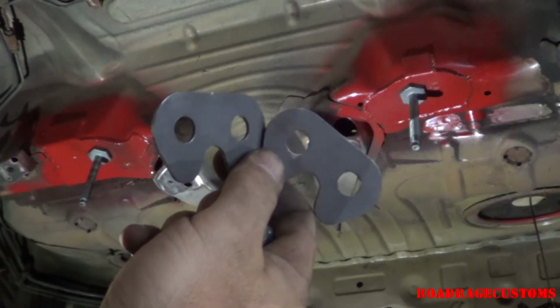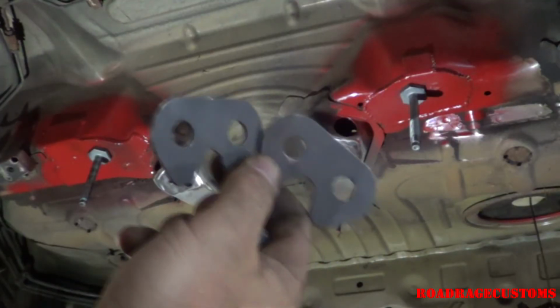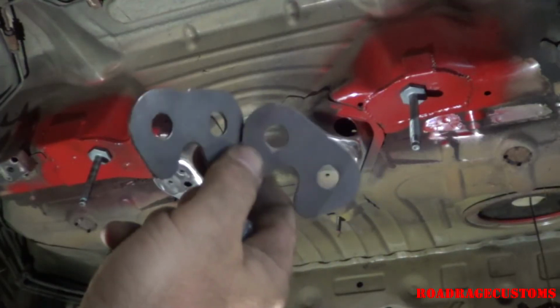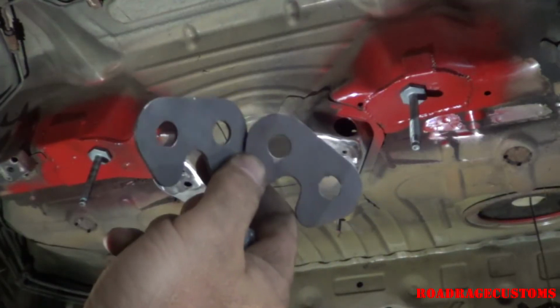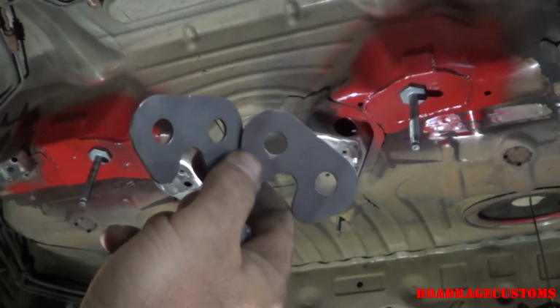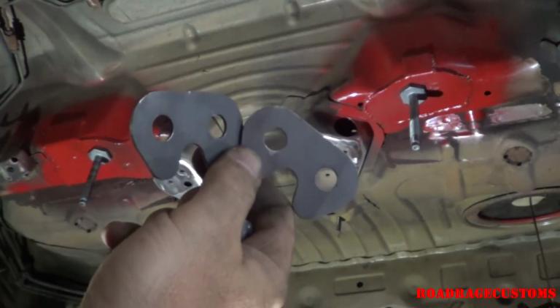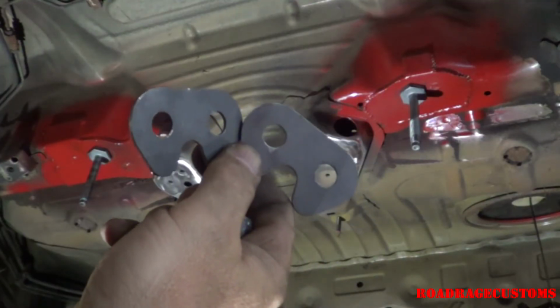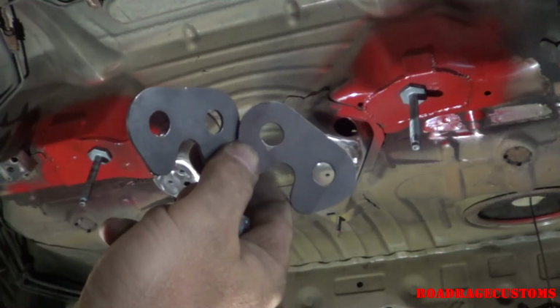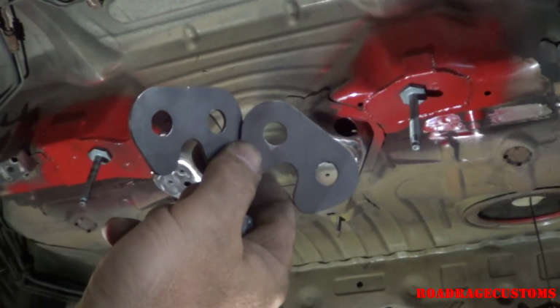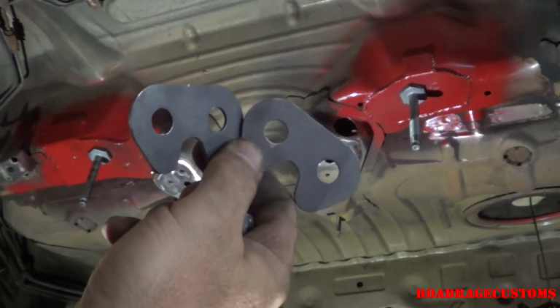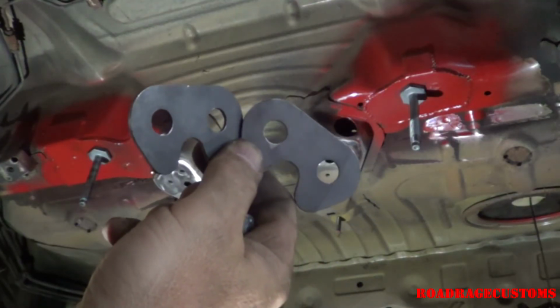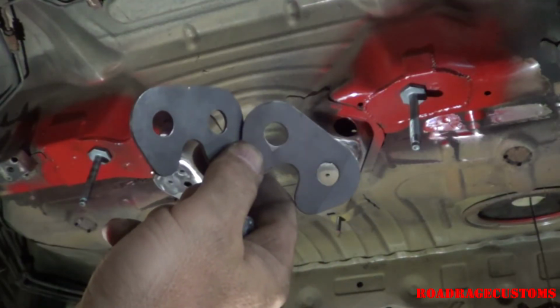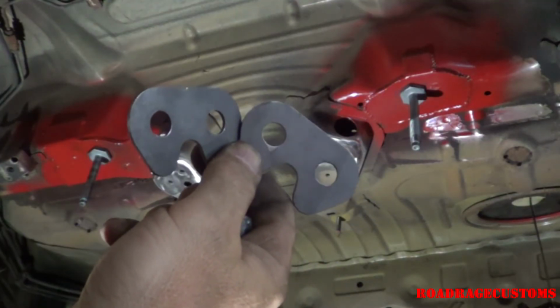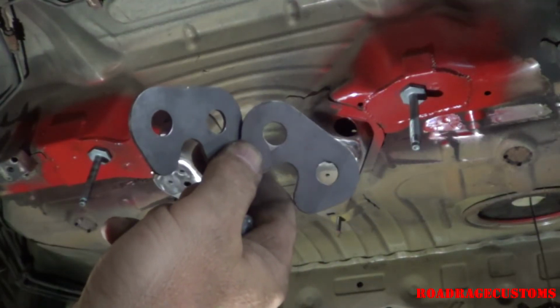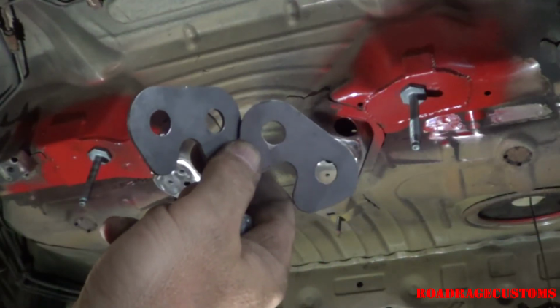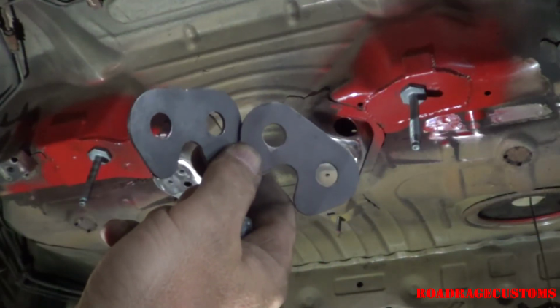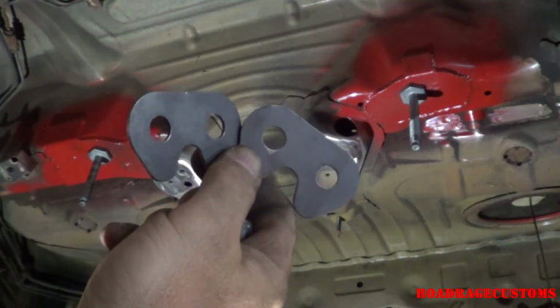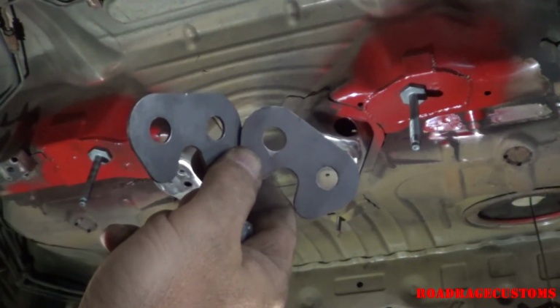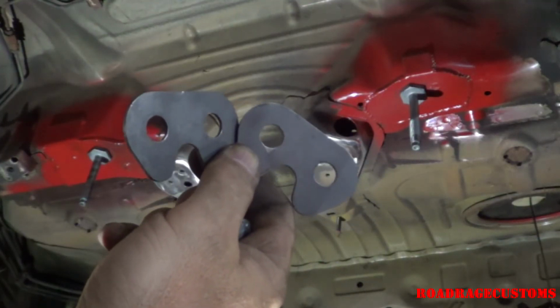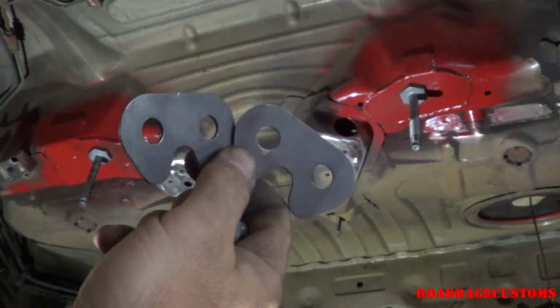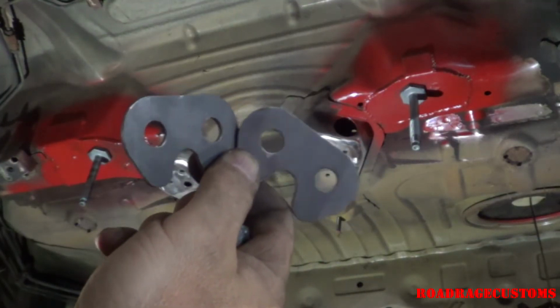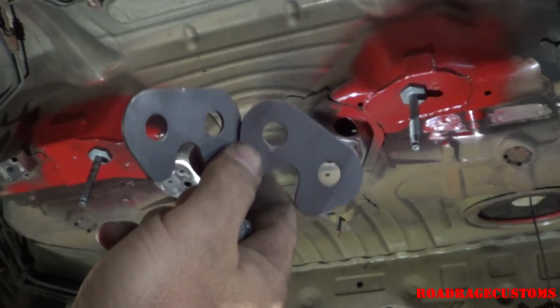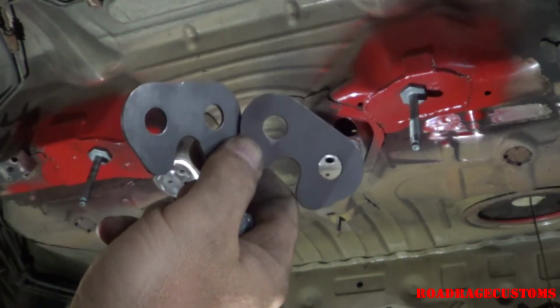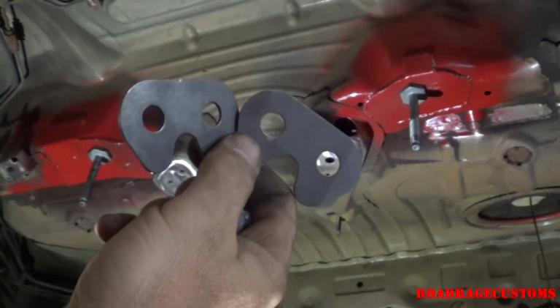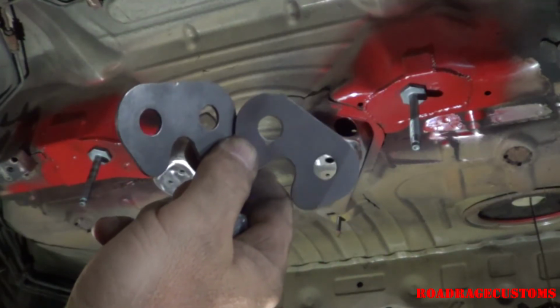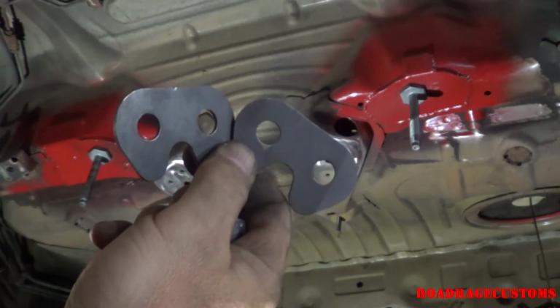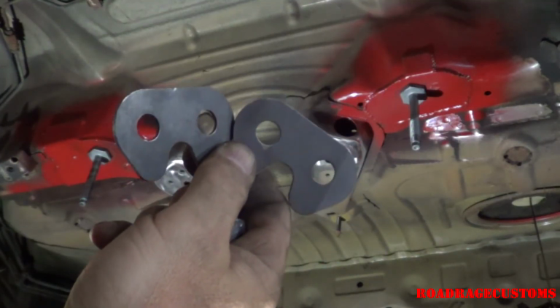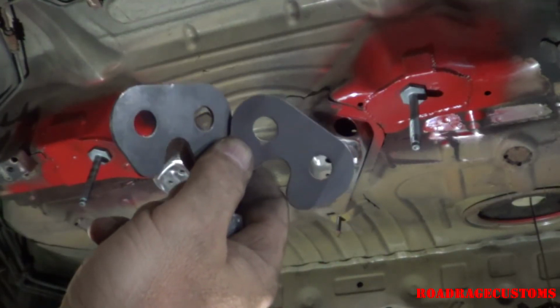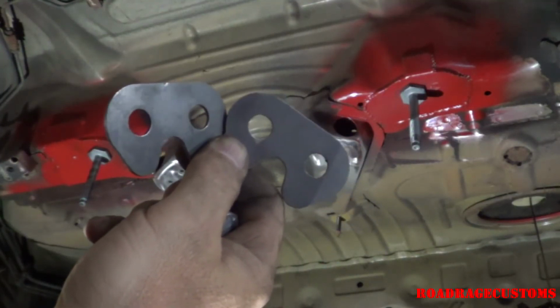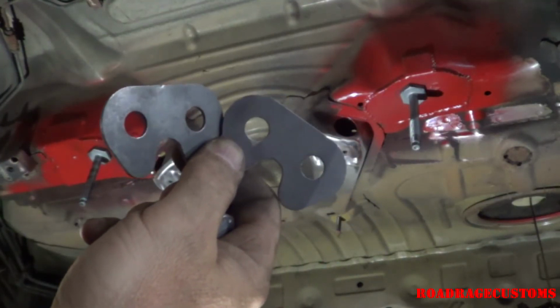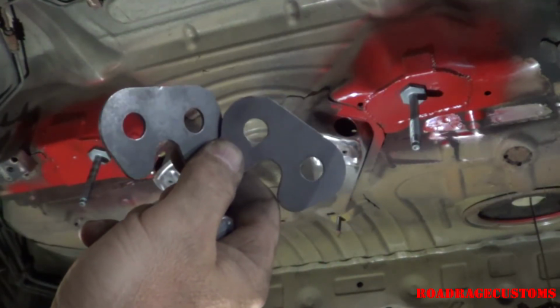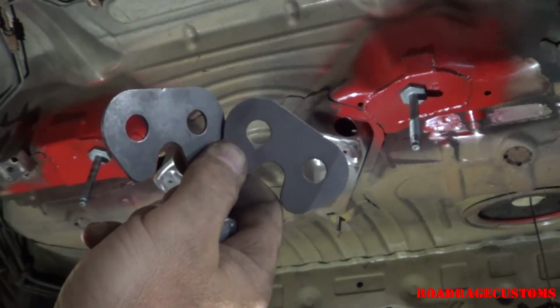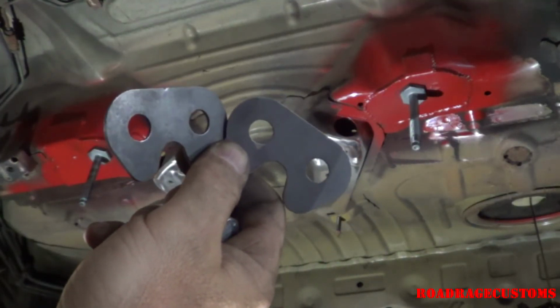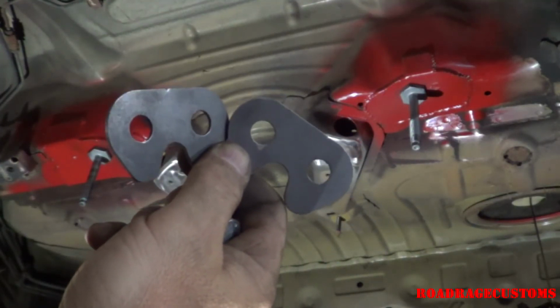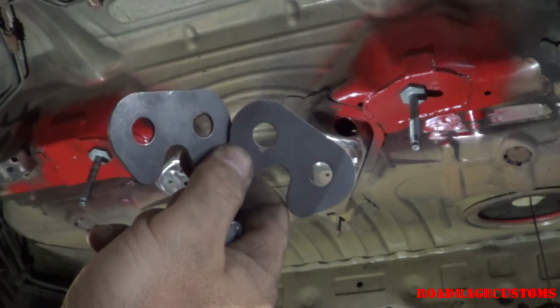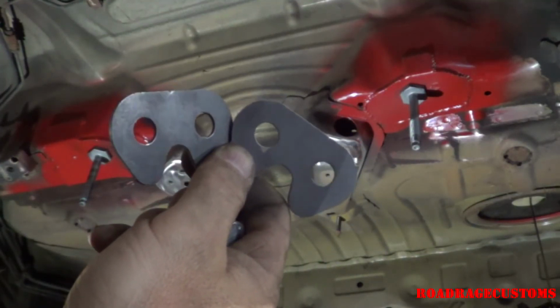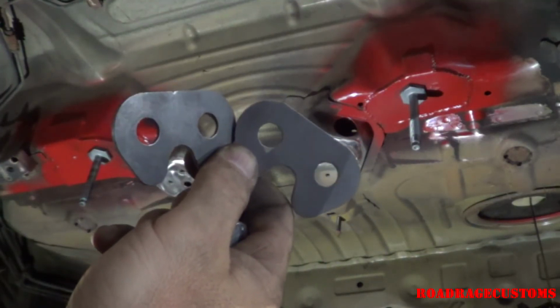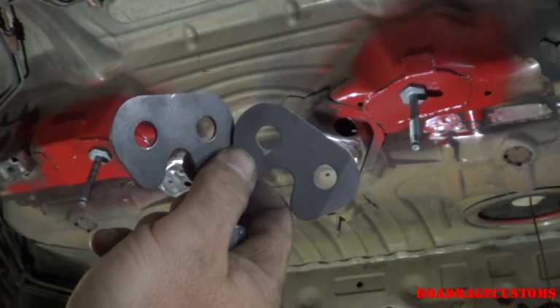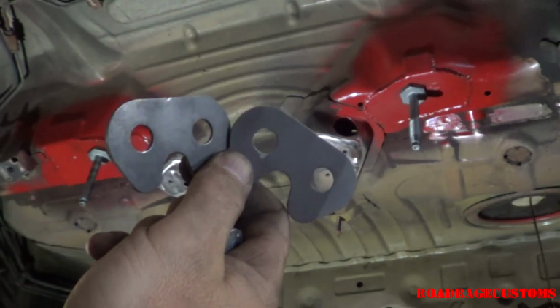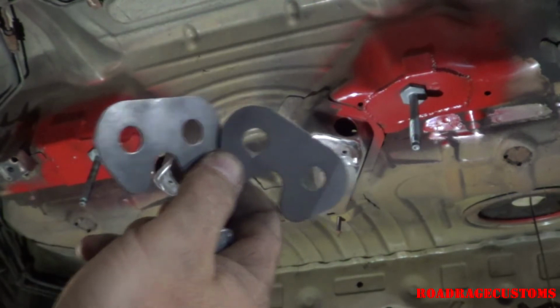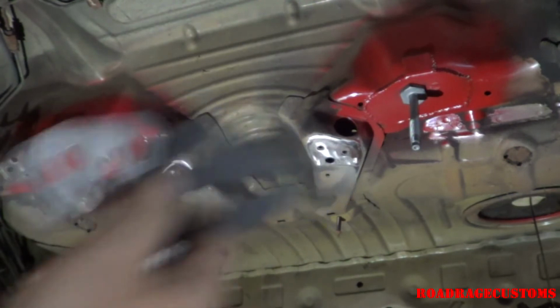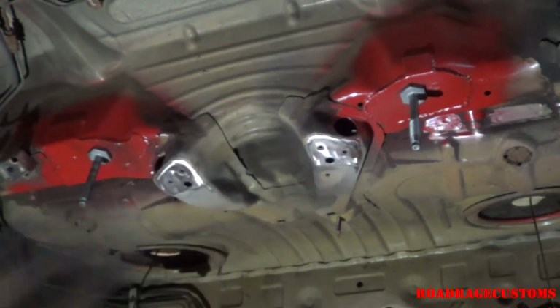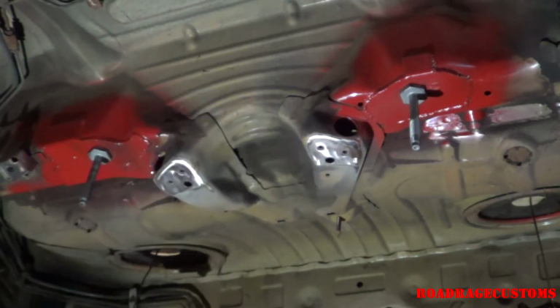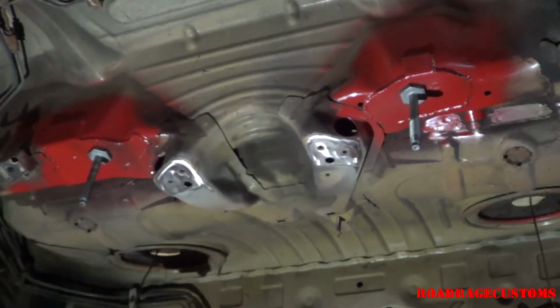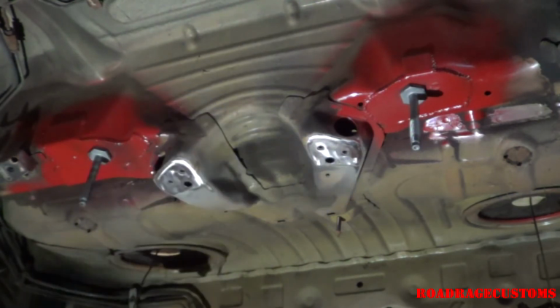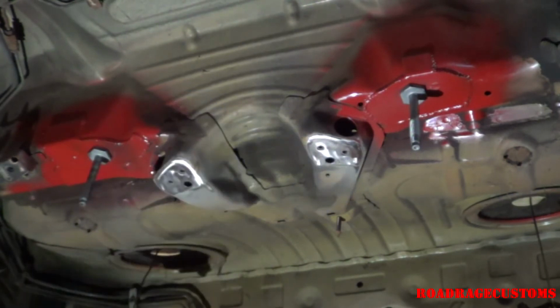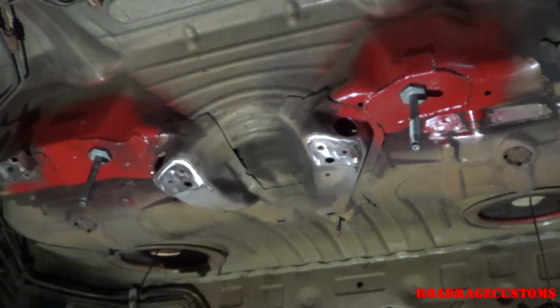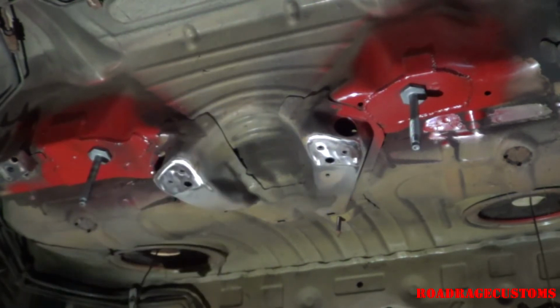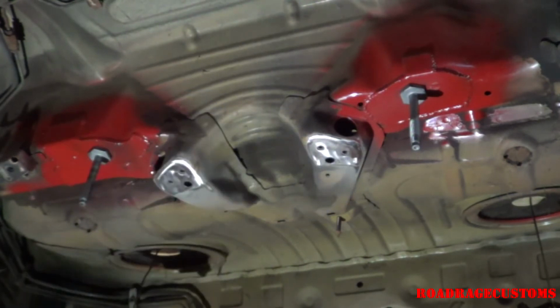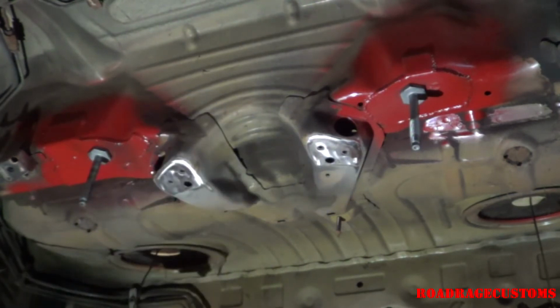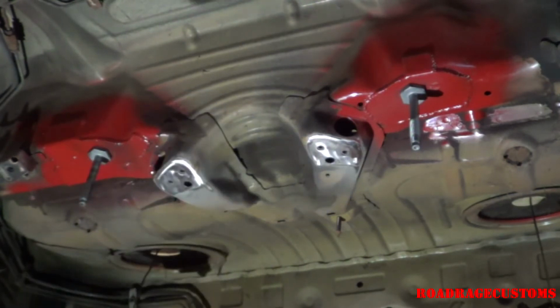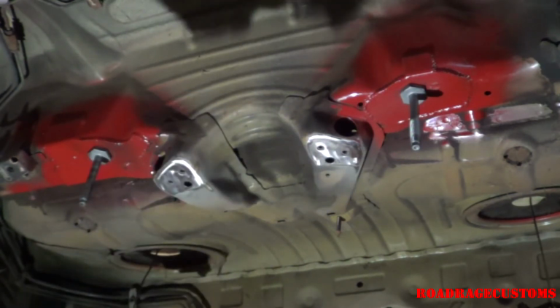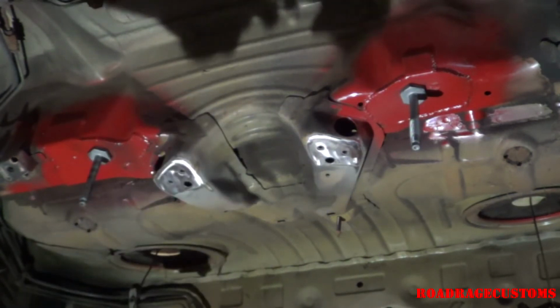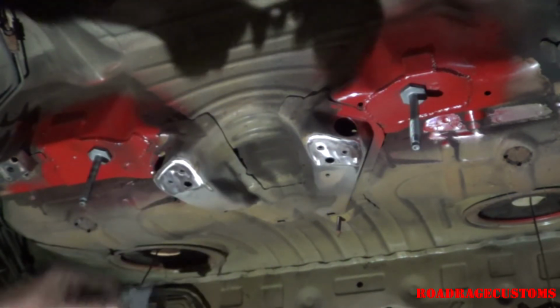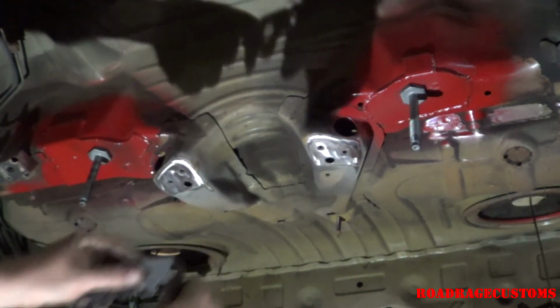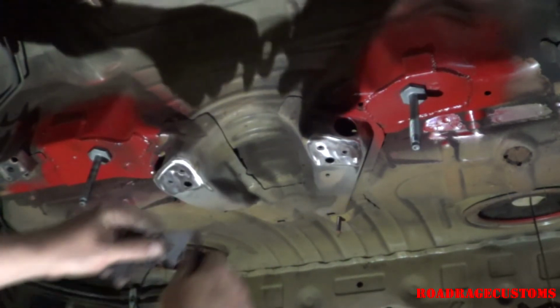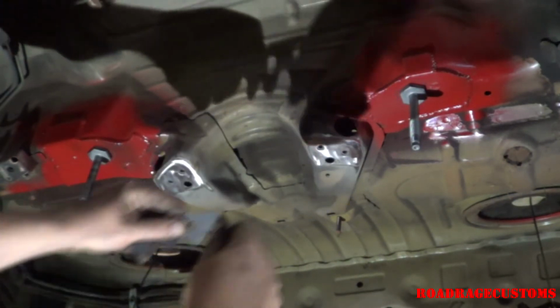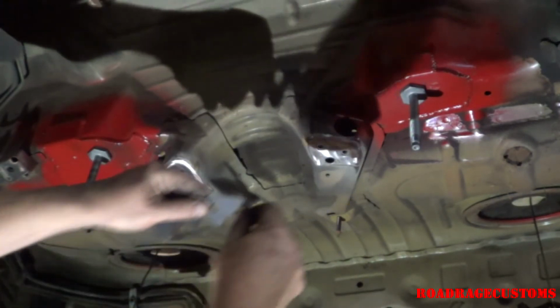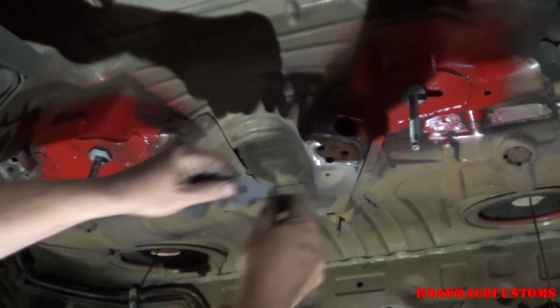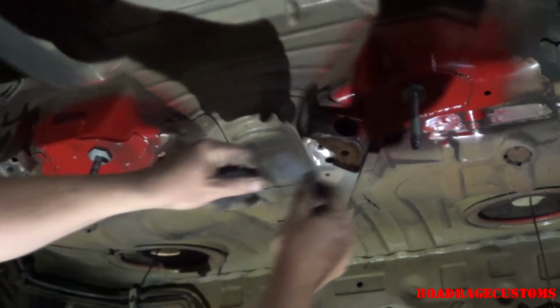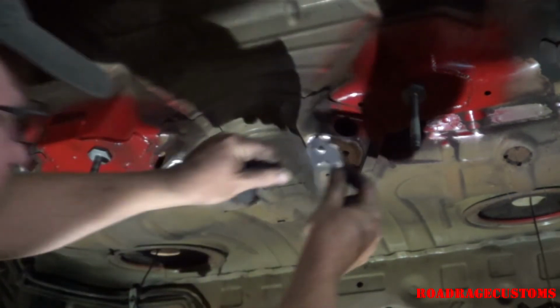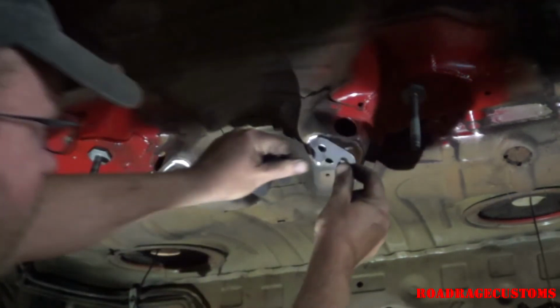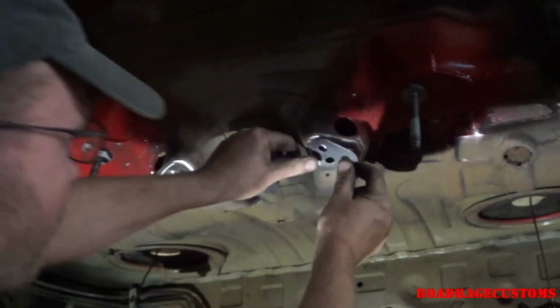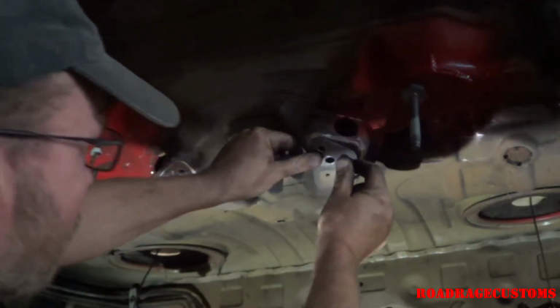These are more spacers than they are stiffeners, so I'm just going to tack weld them in place.